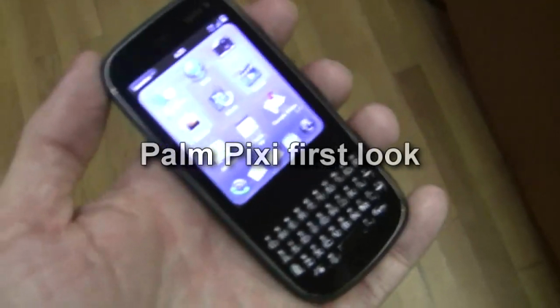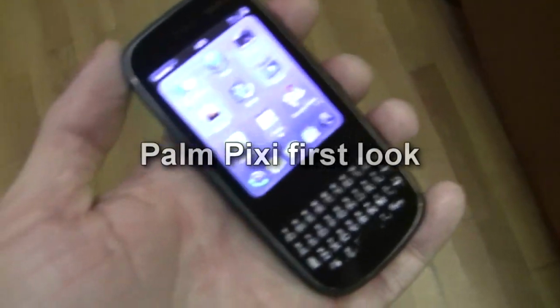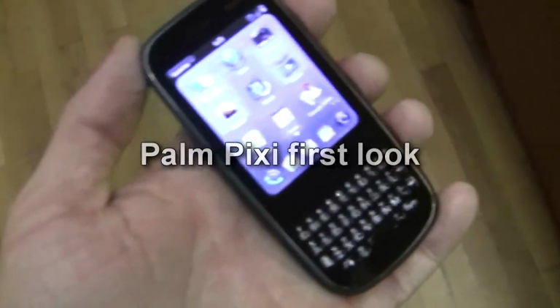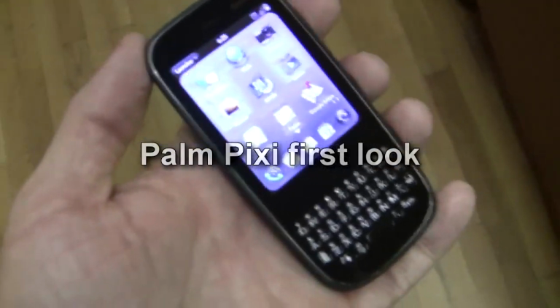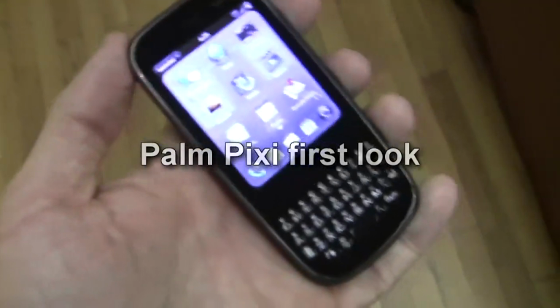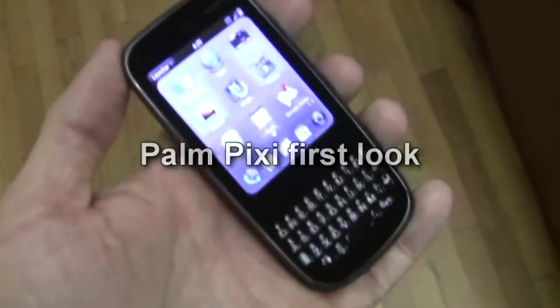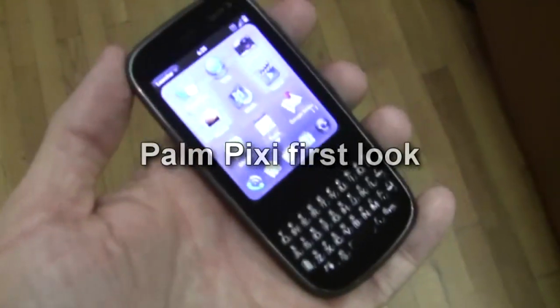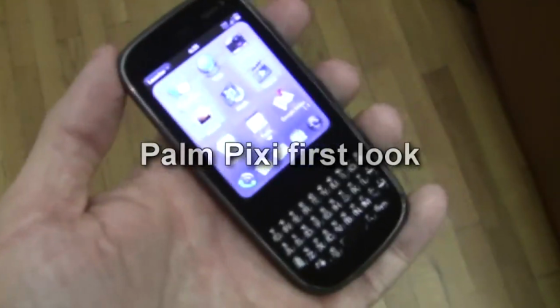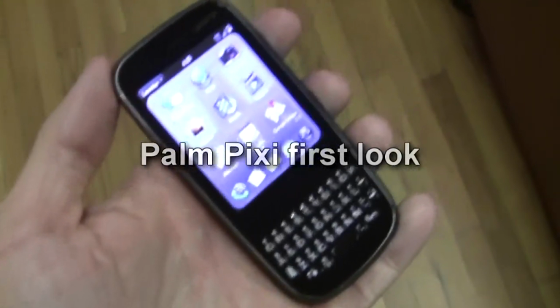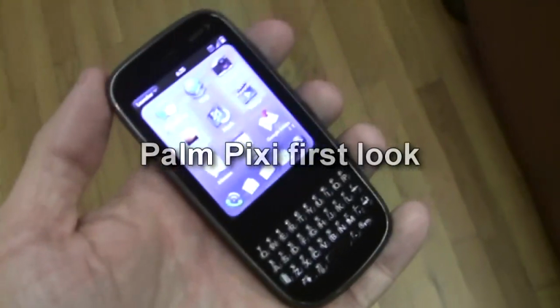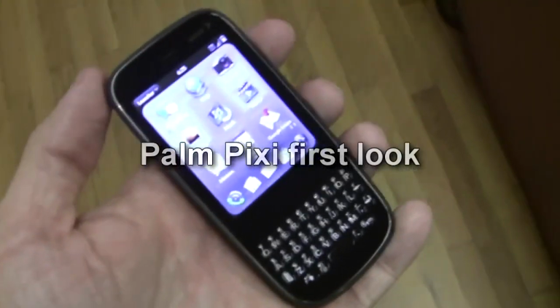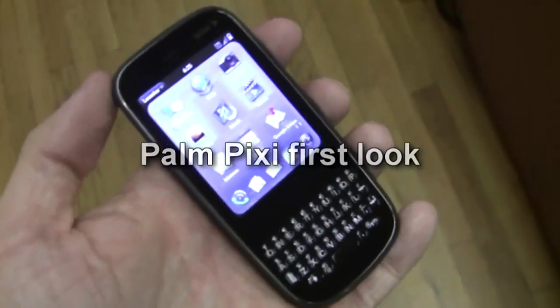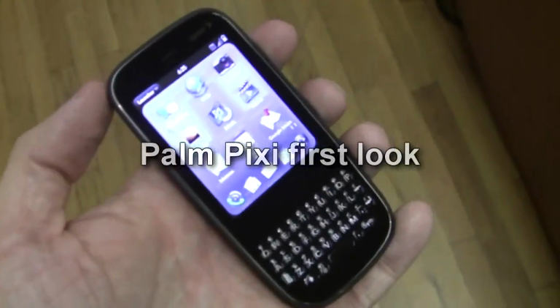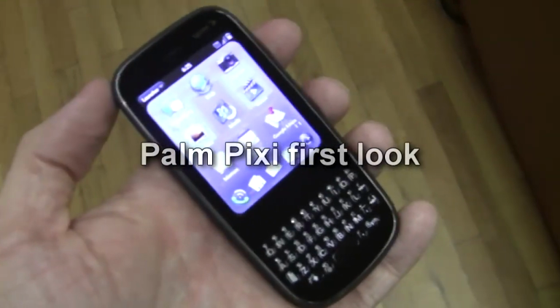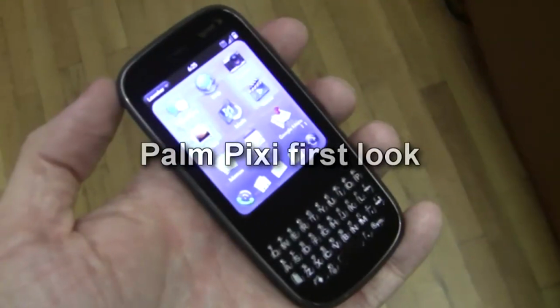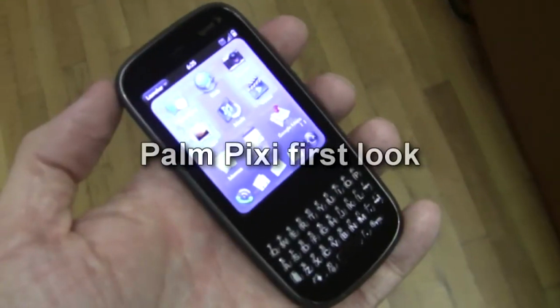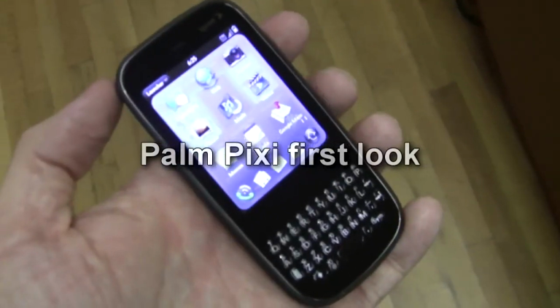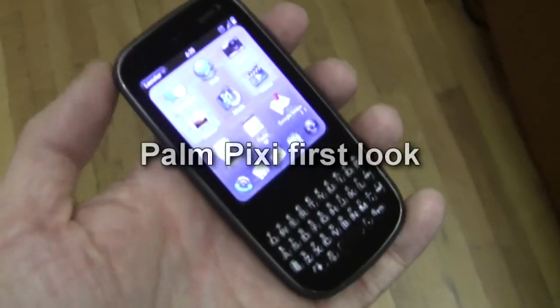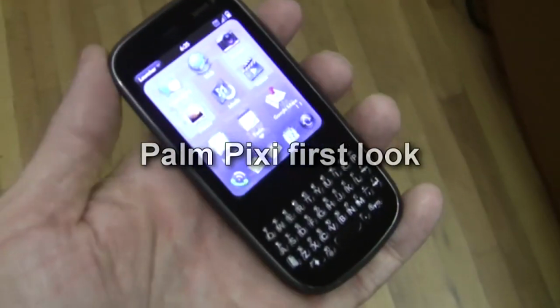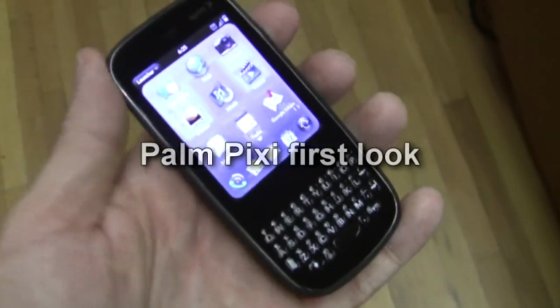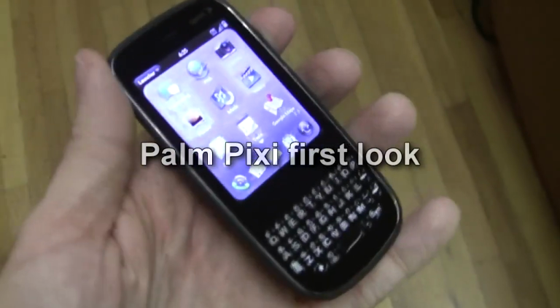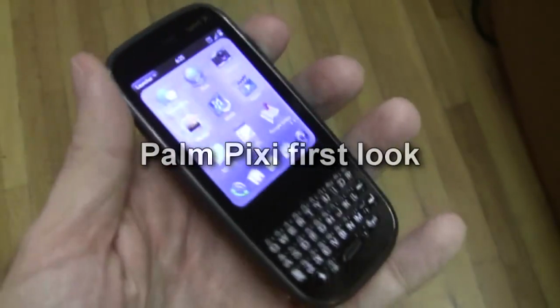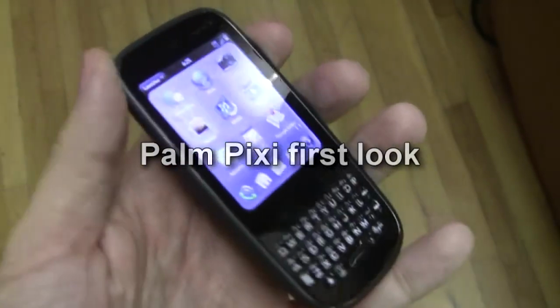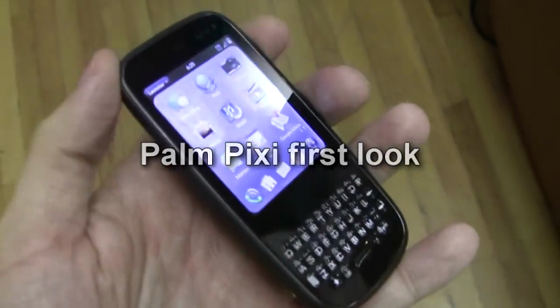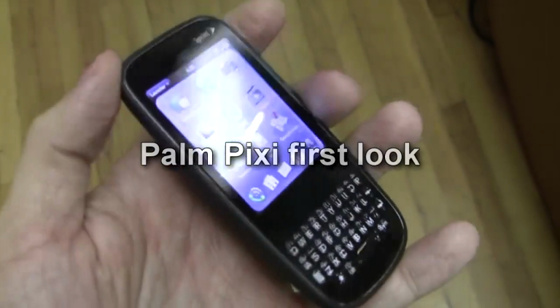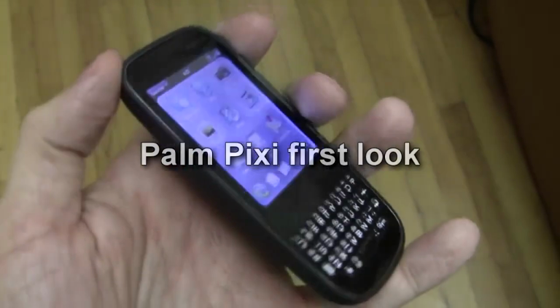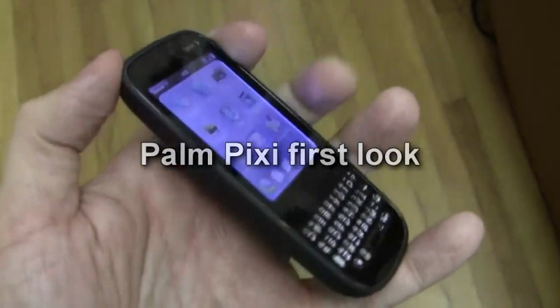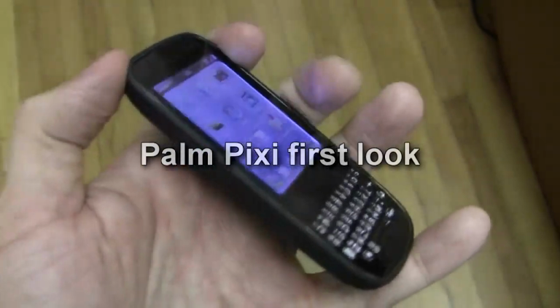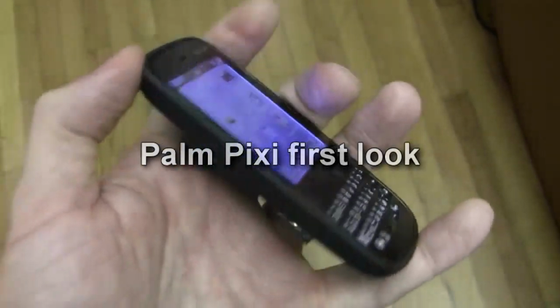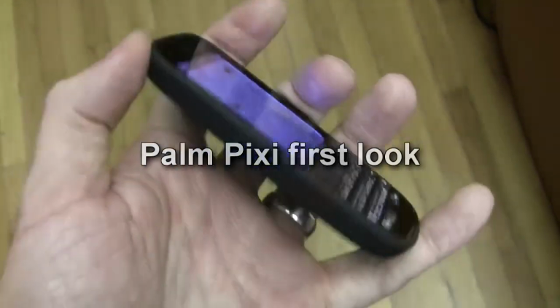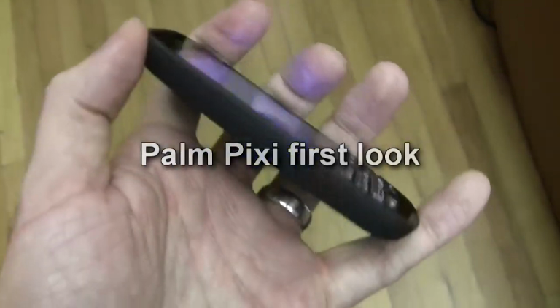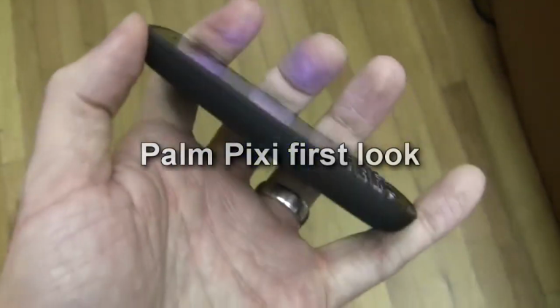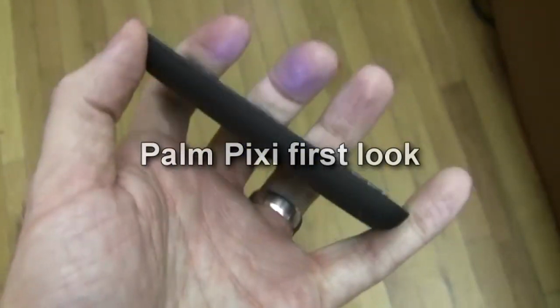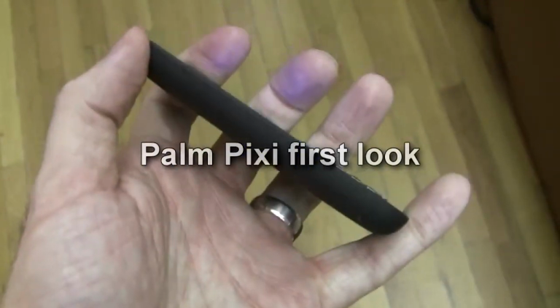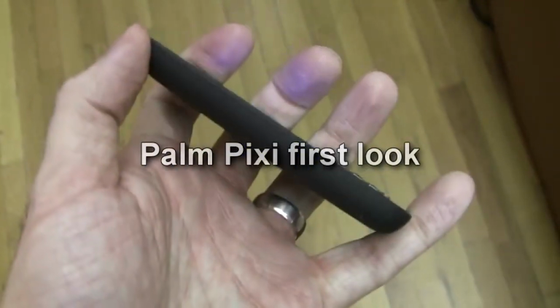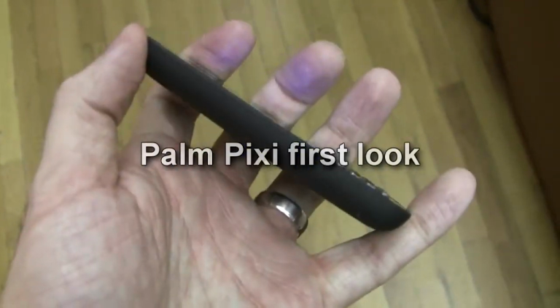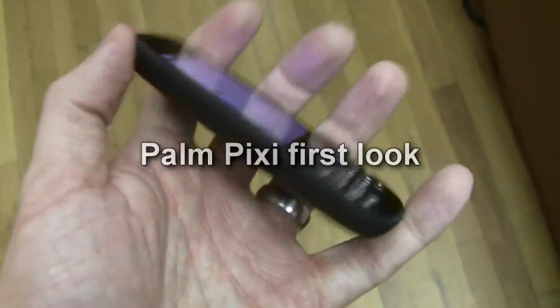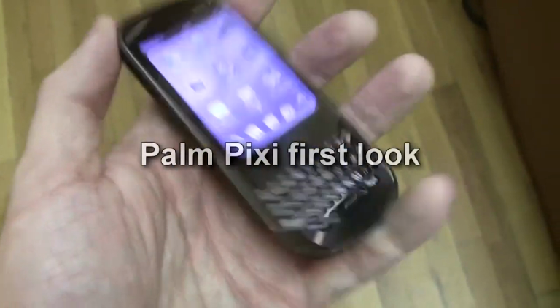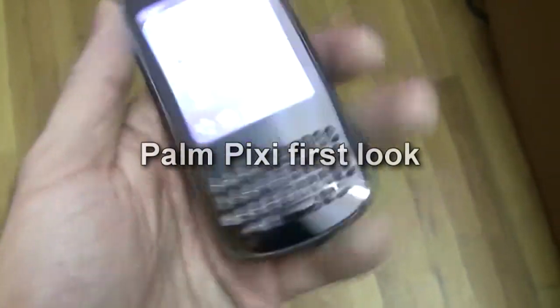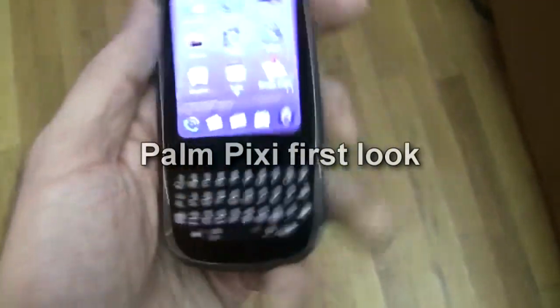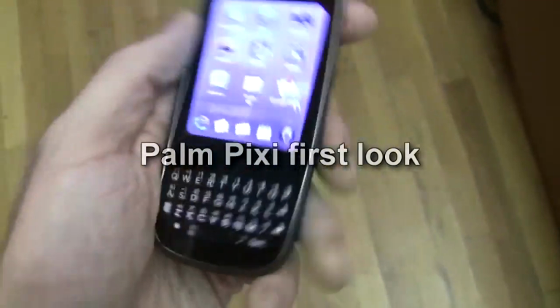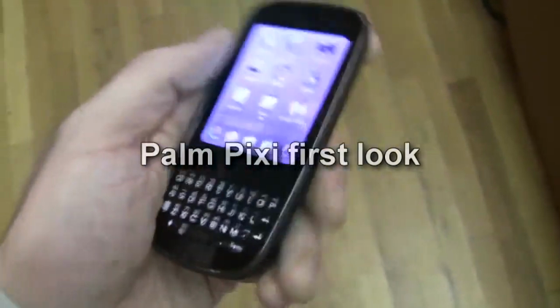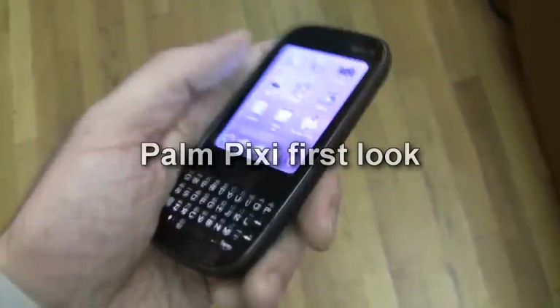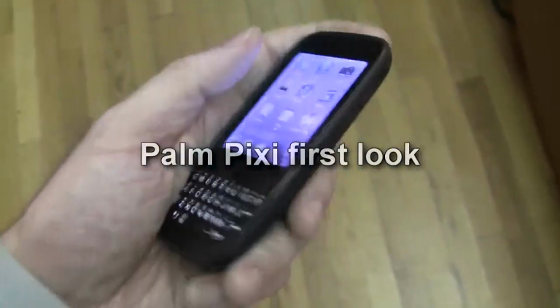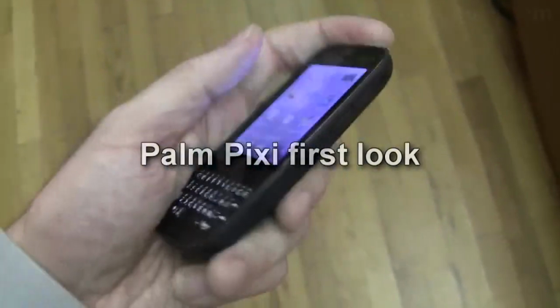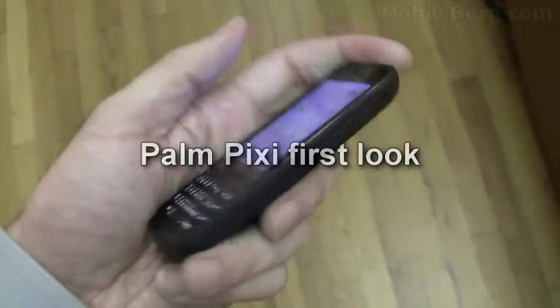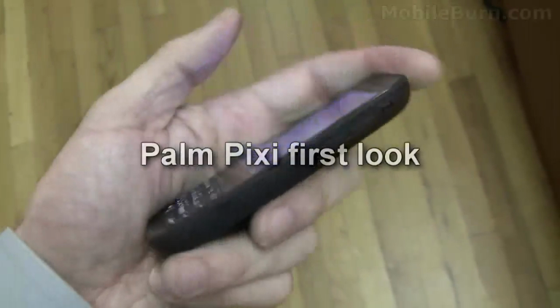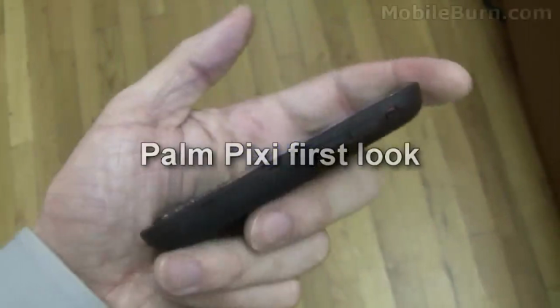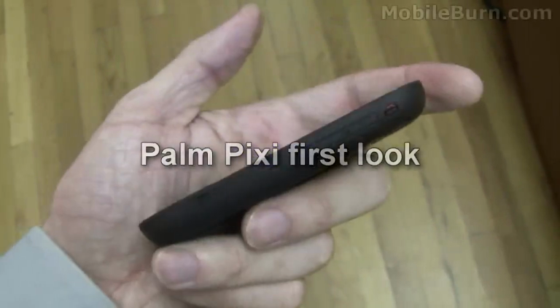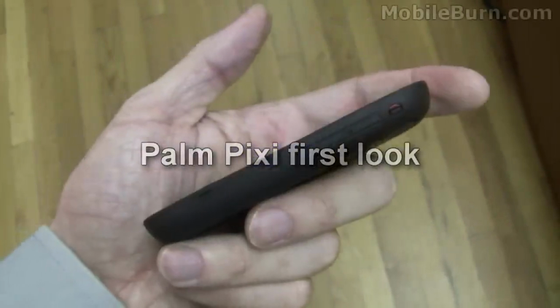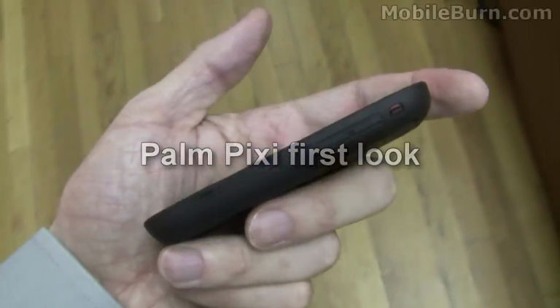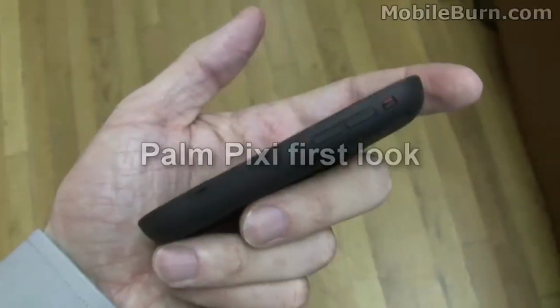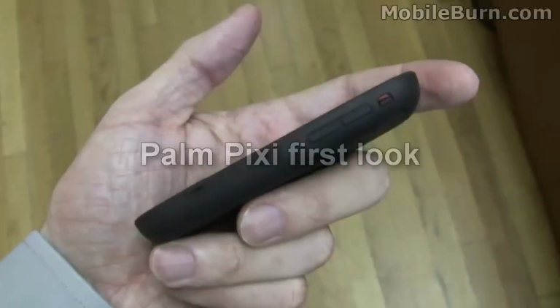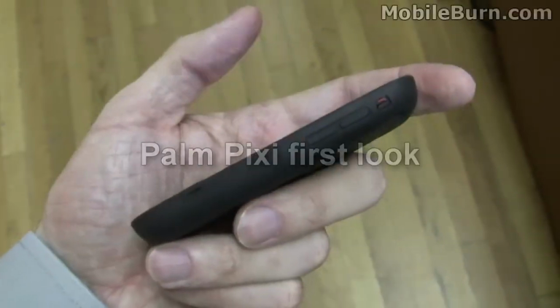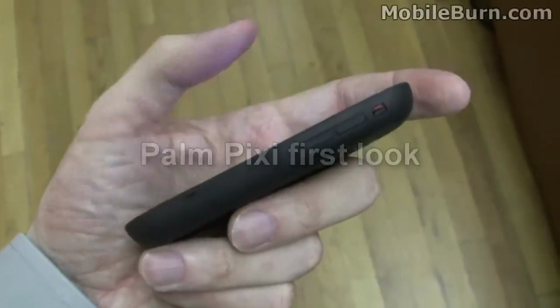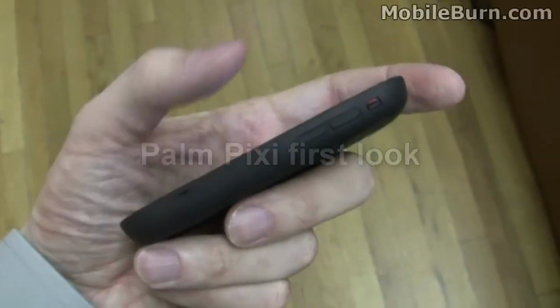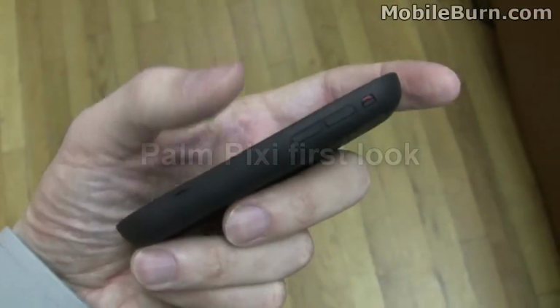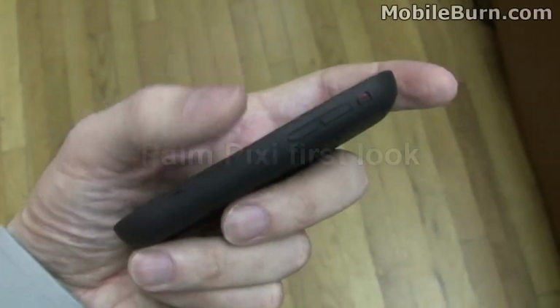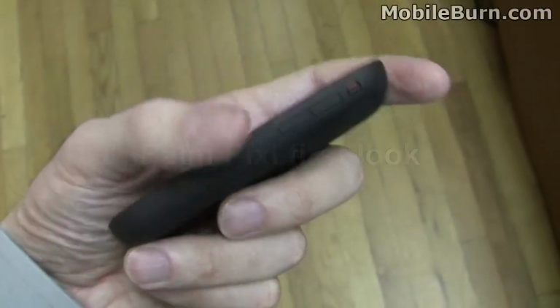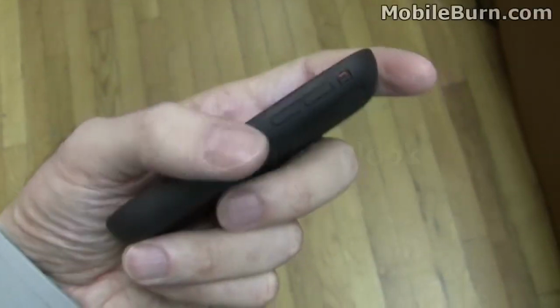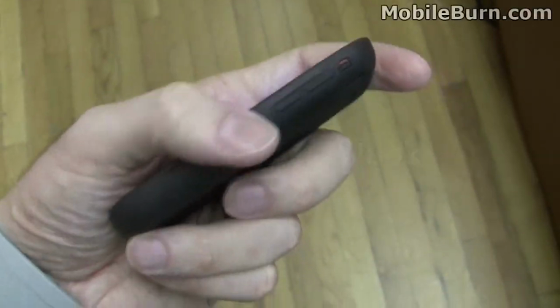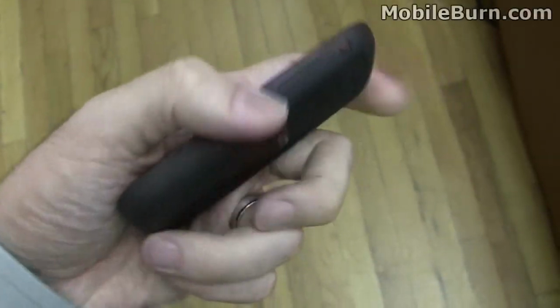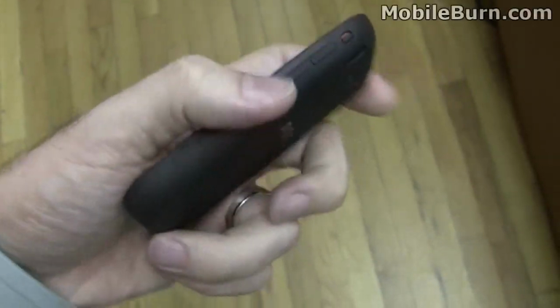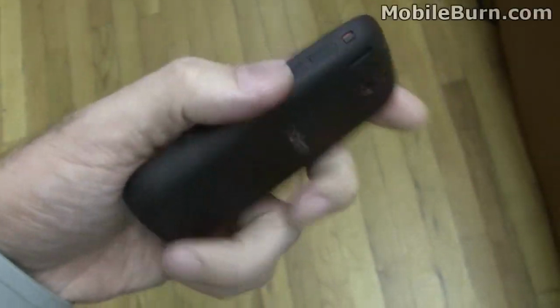This is Michael Oral of NobleBurn.com and I have with me the Palm Pixie. This is Palm's second WebOS device.